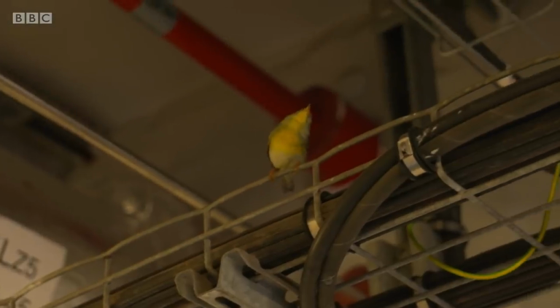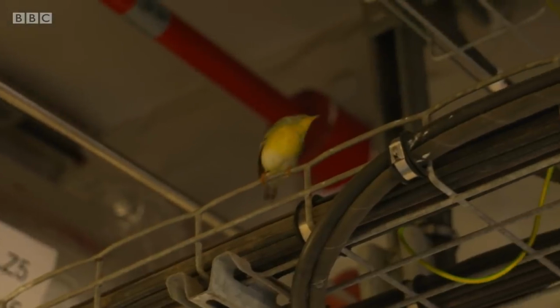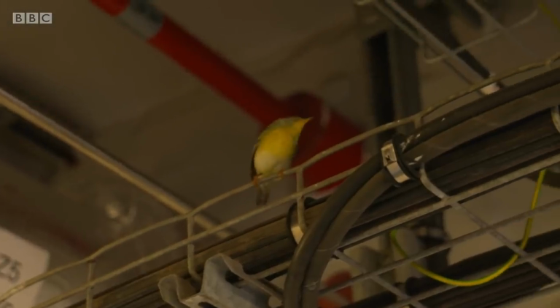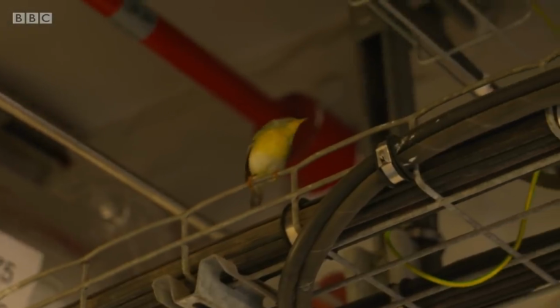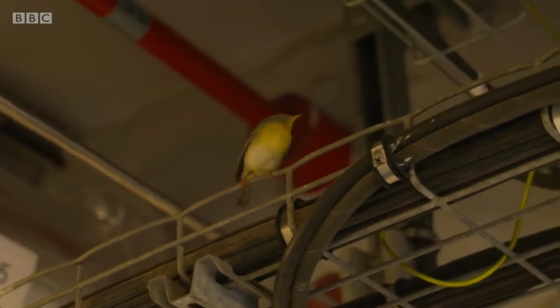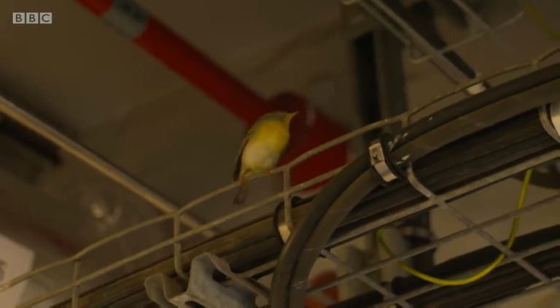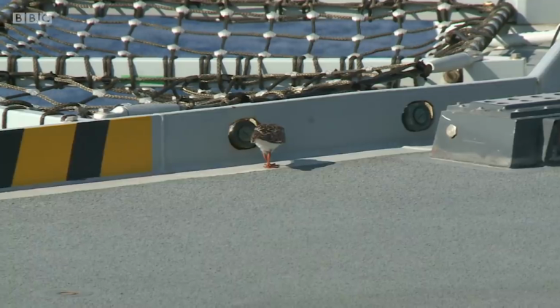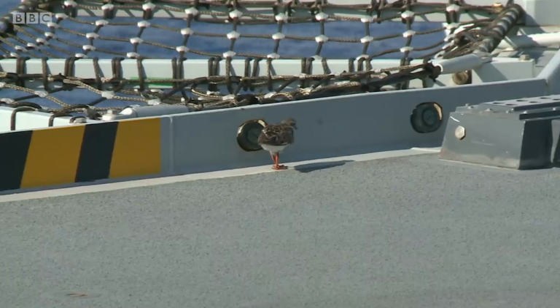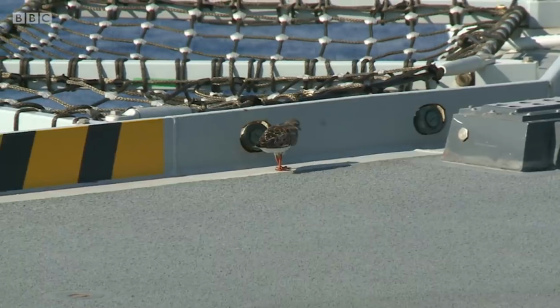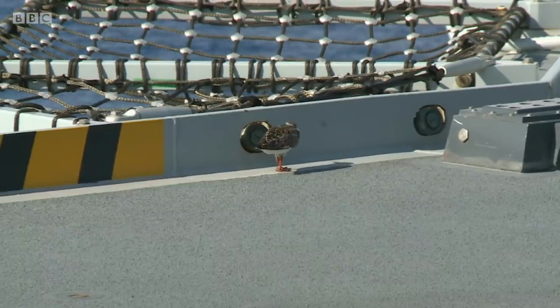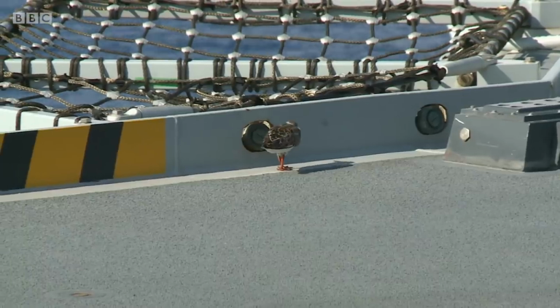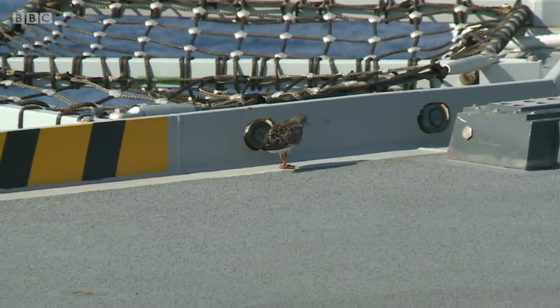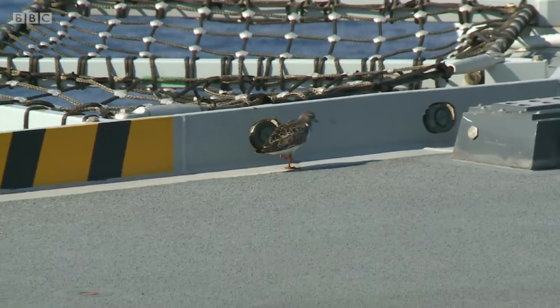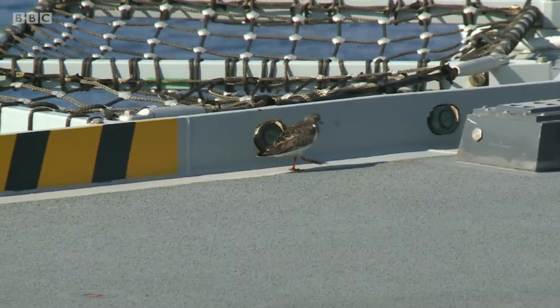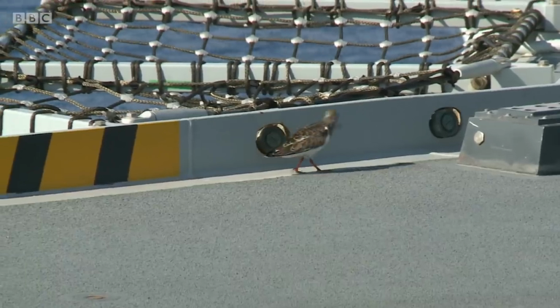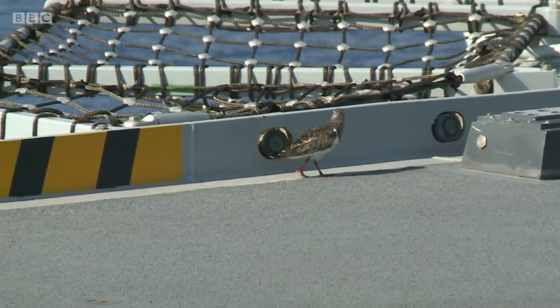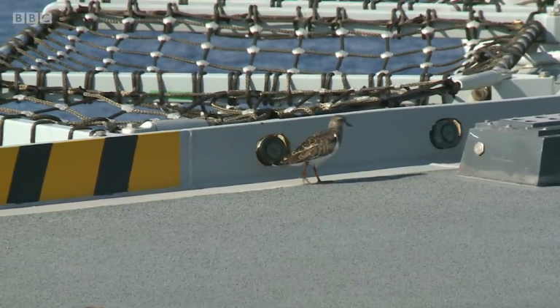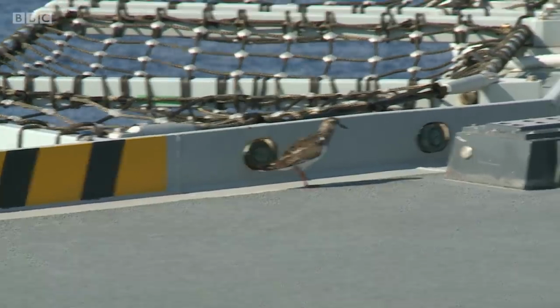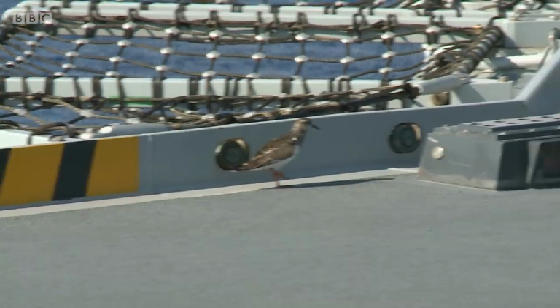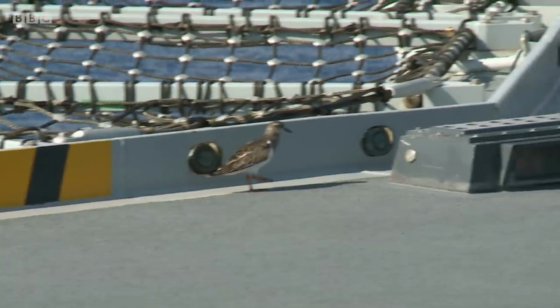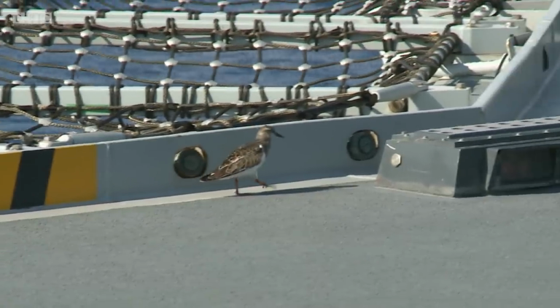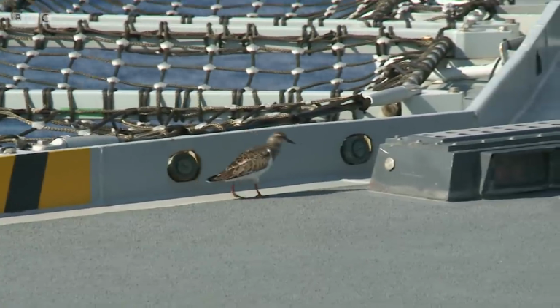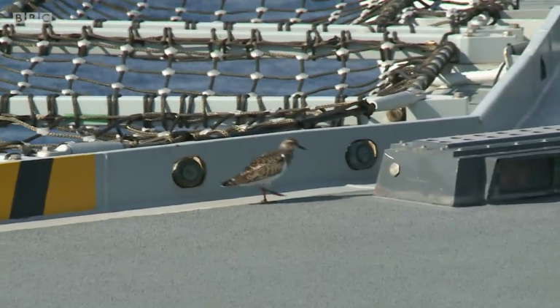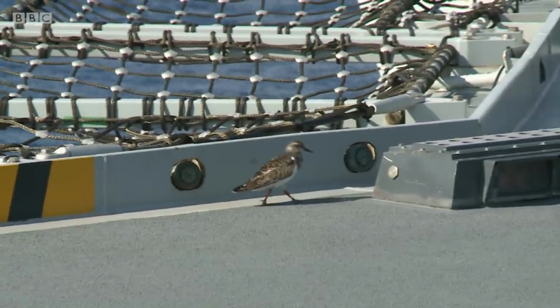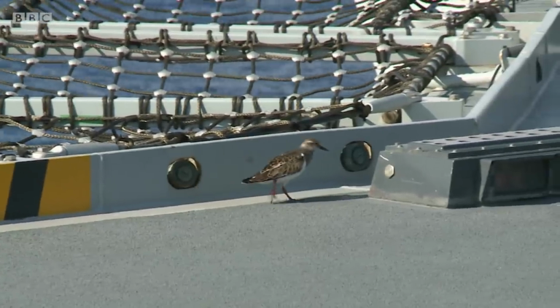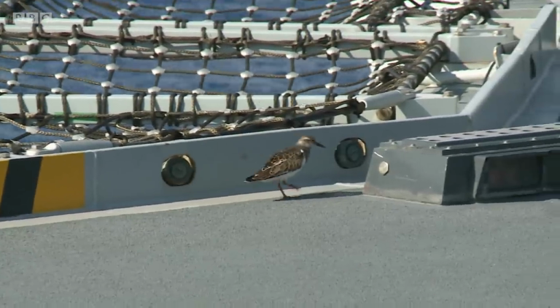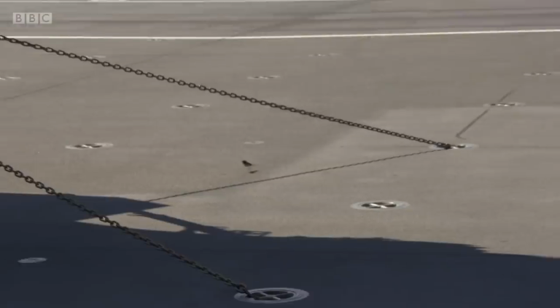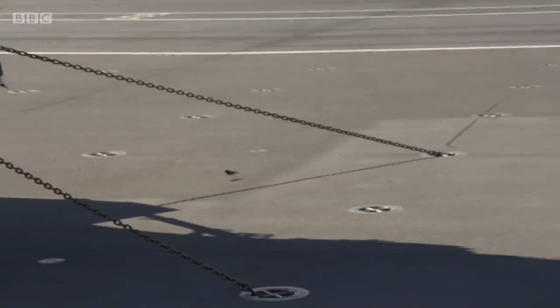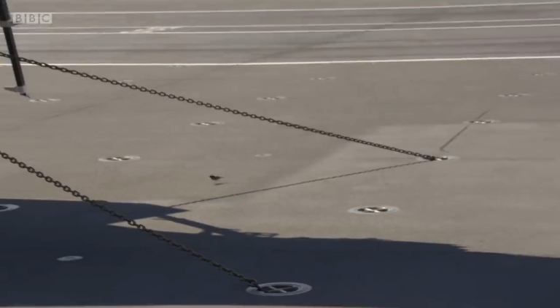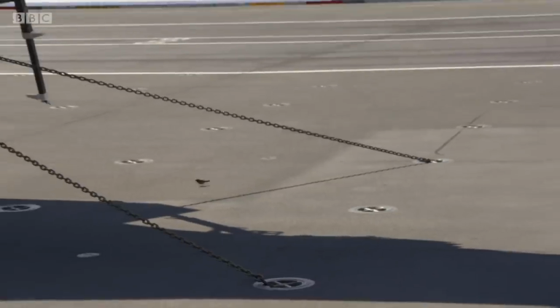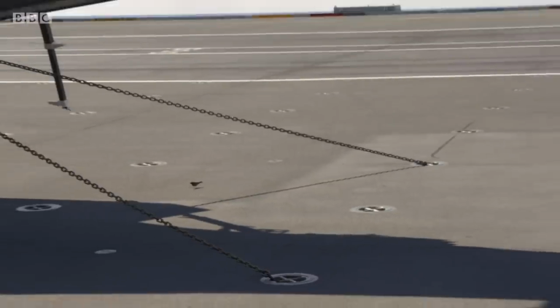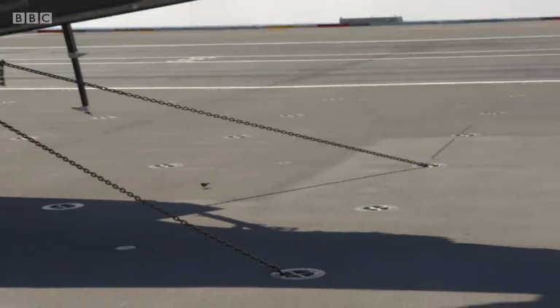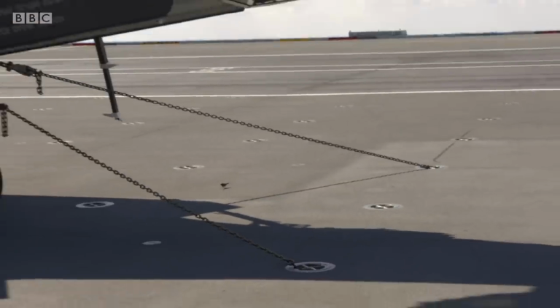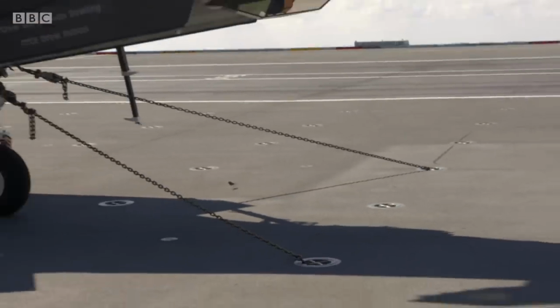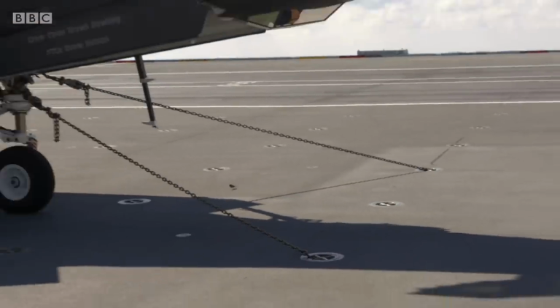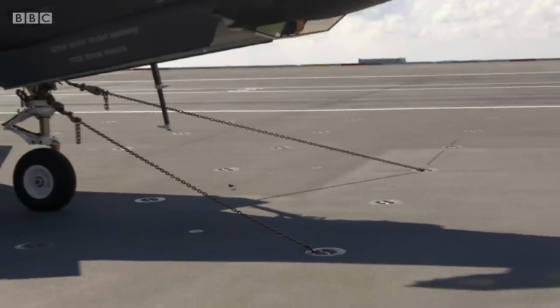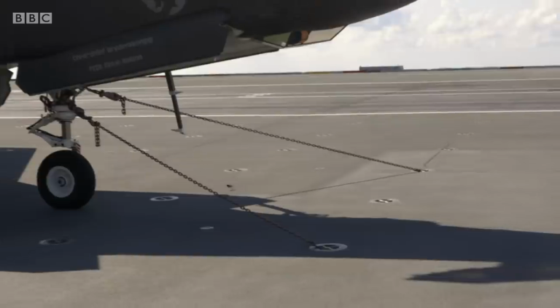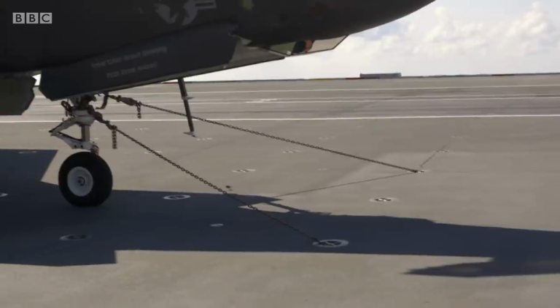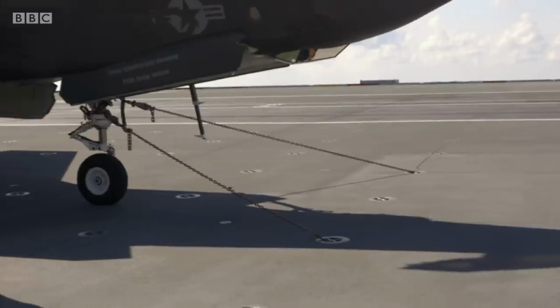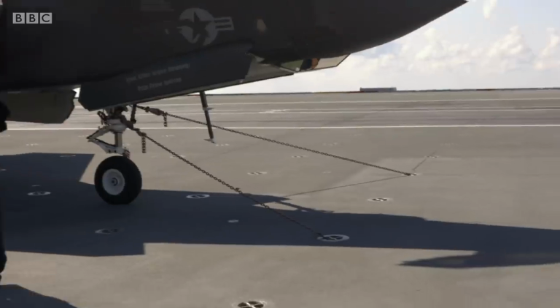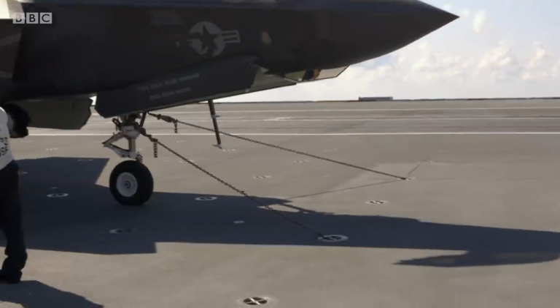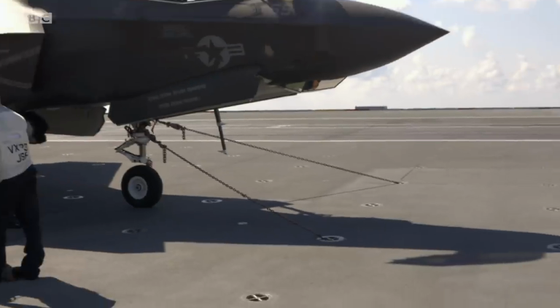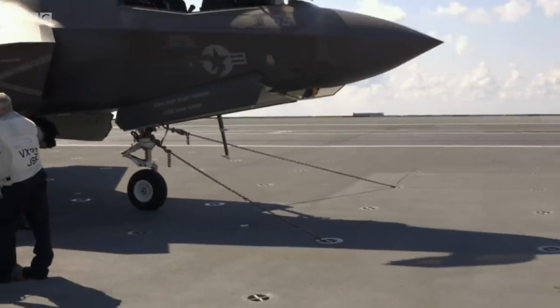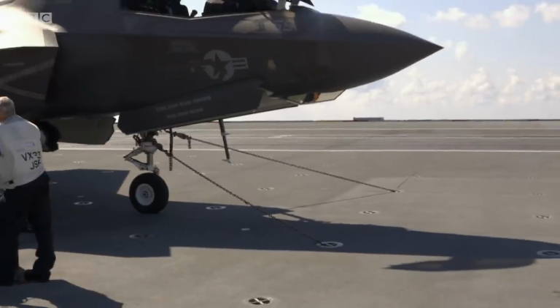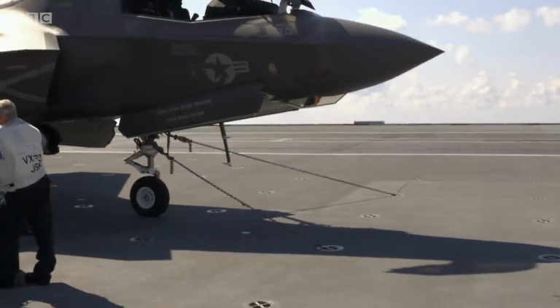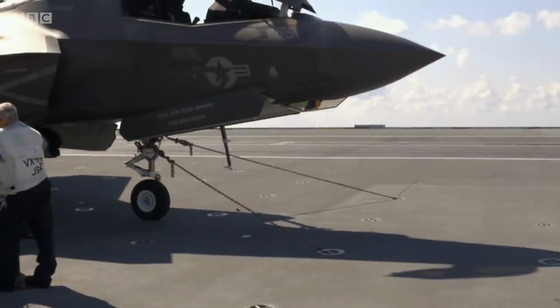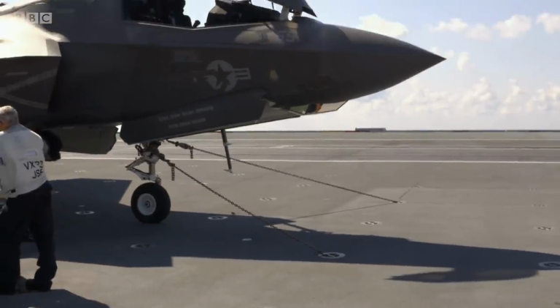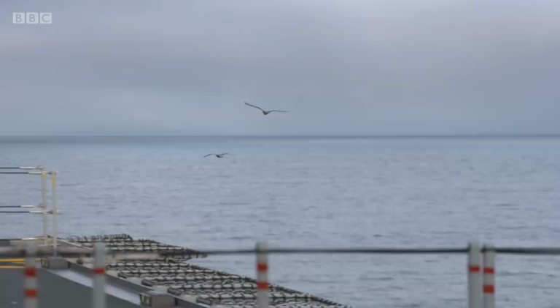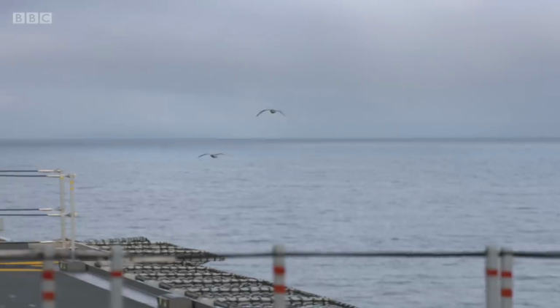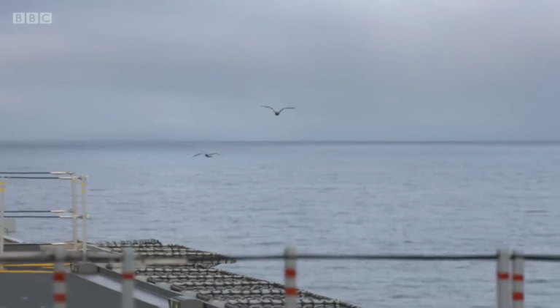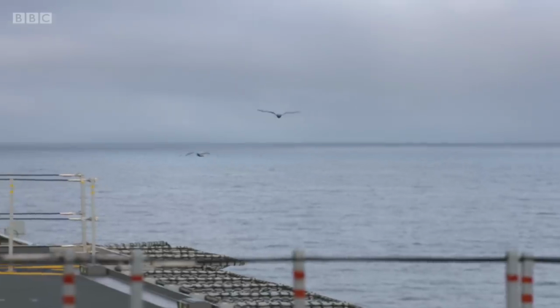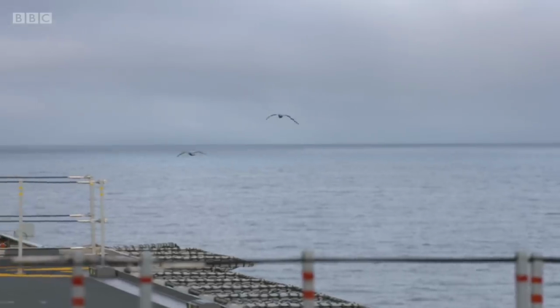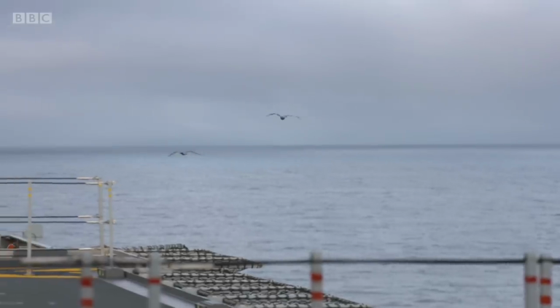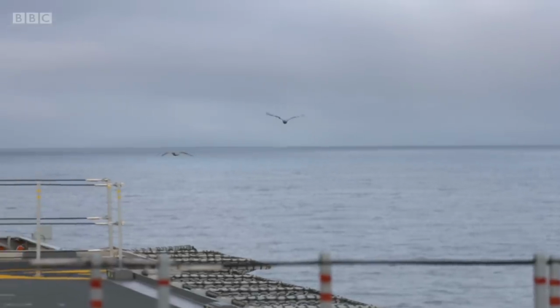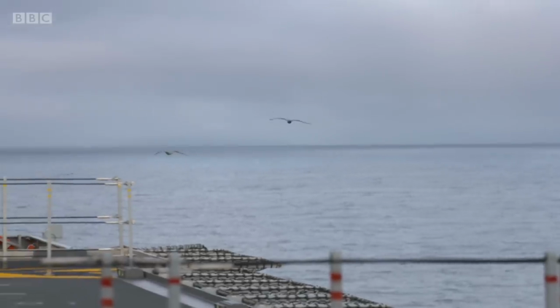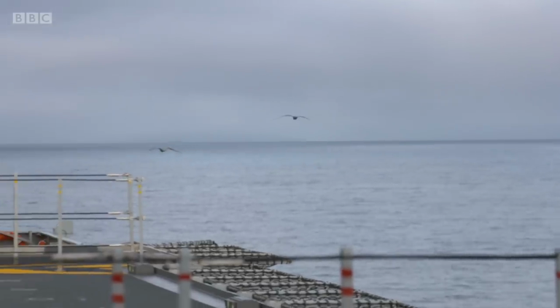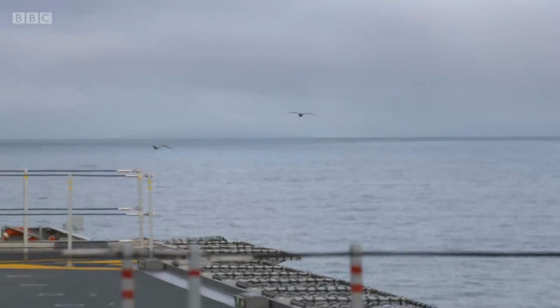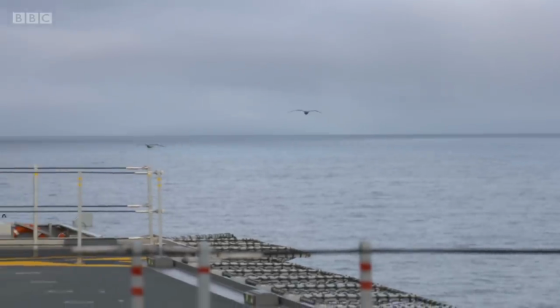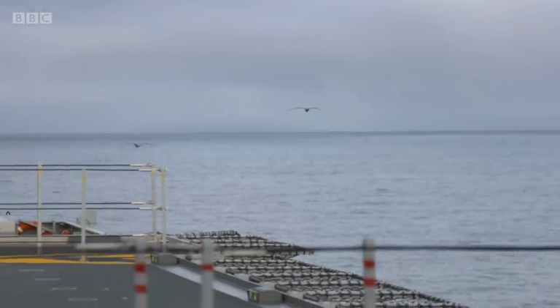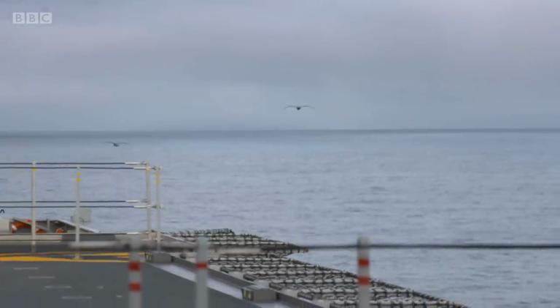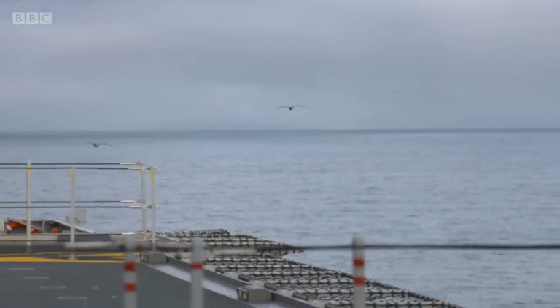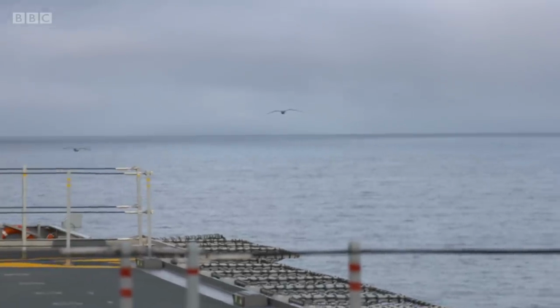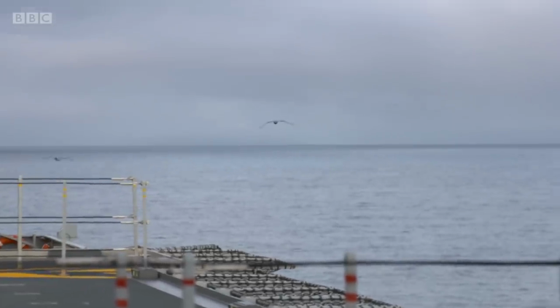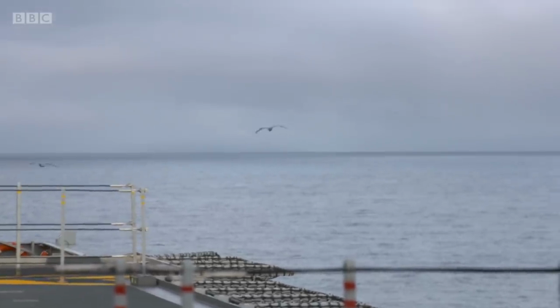Birds are a natural enemy for any aircraft, and they are currently flocking to the Queen Elizabeth — an ideal ocean perch.